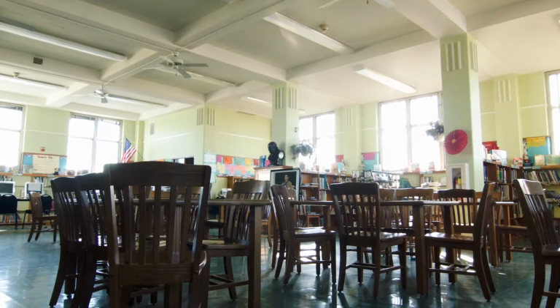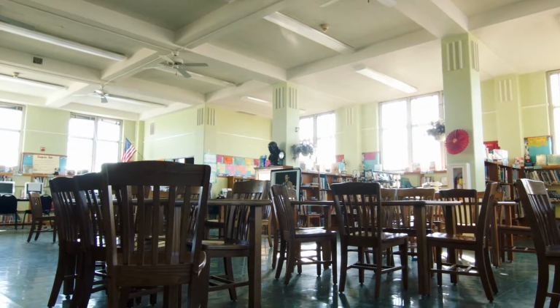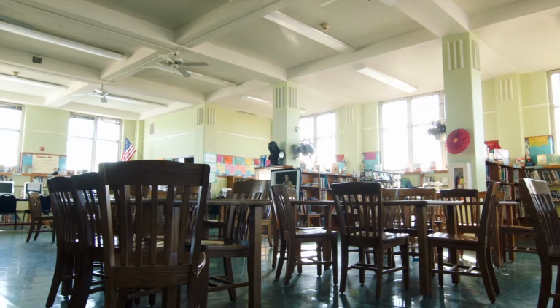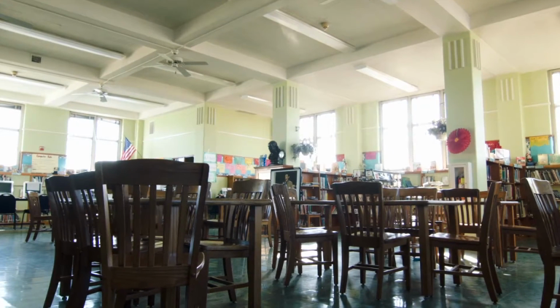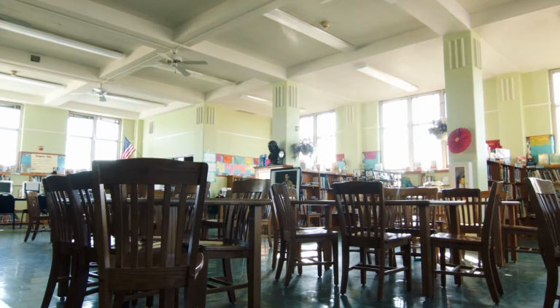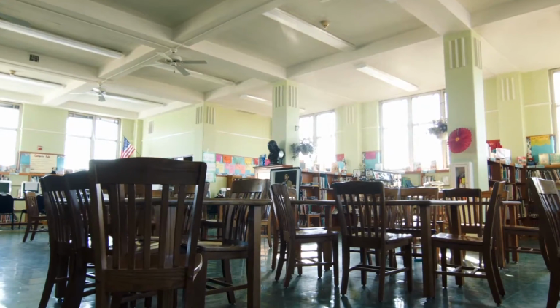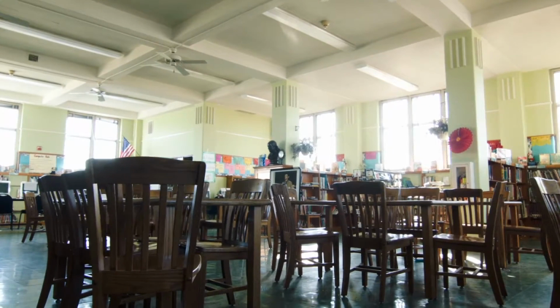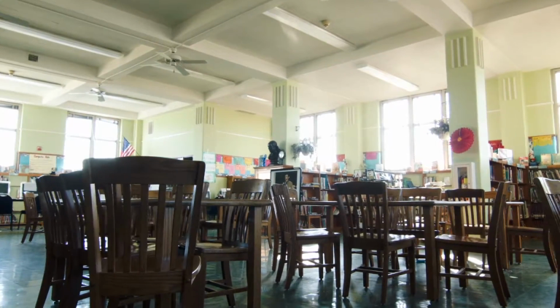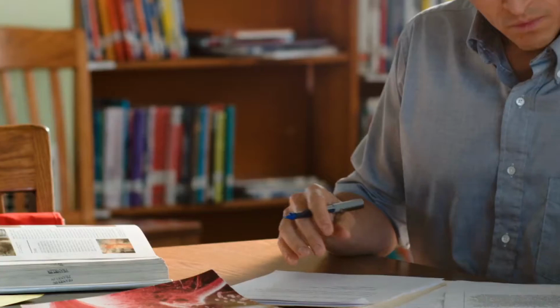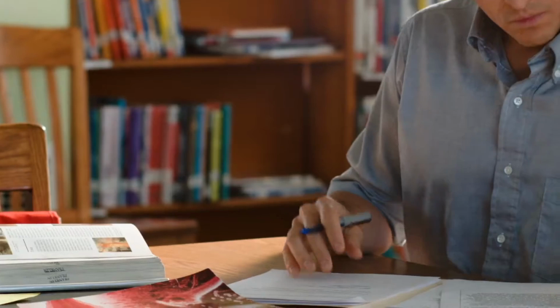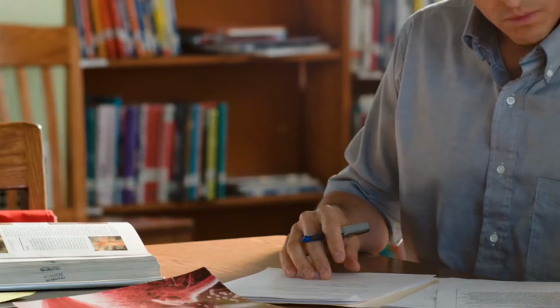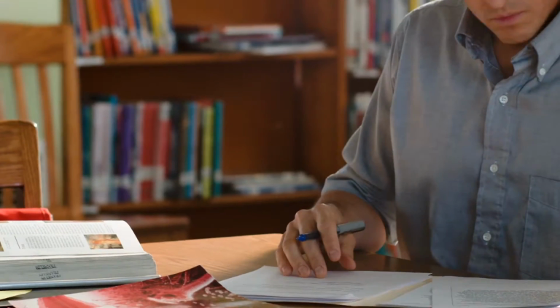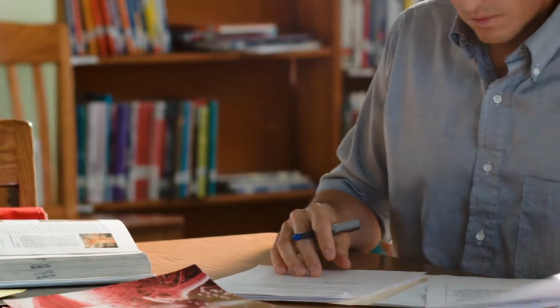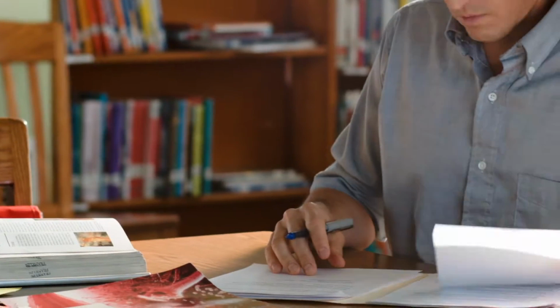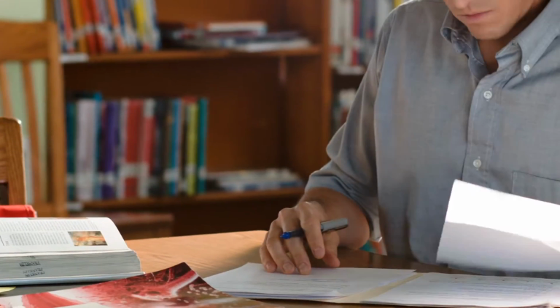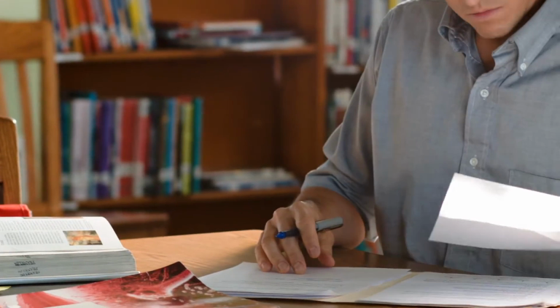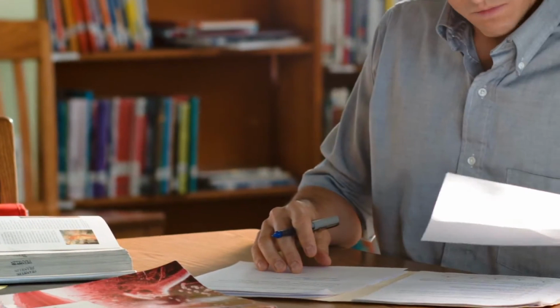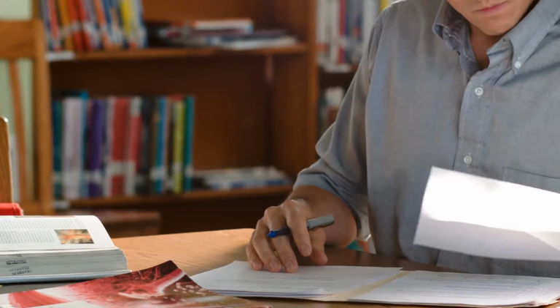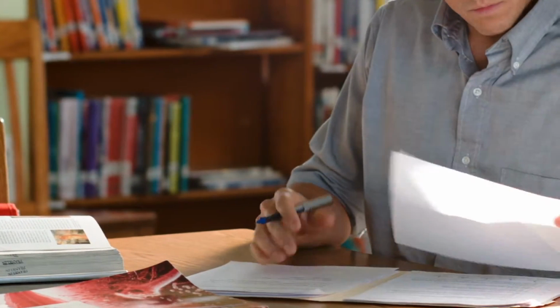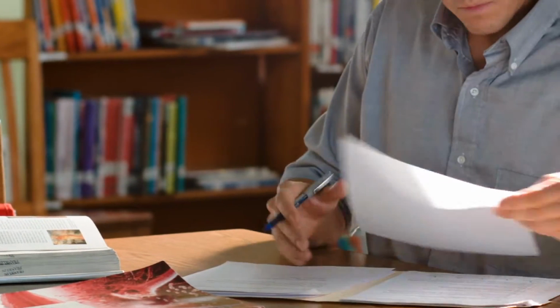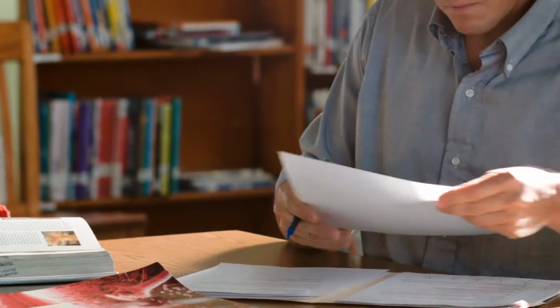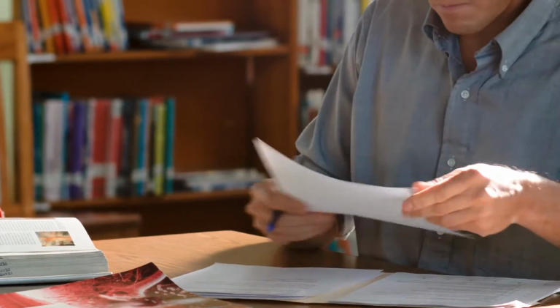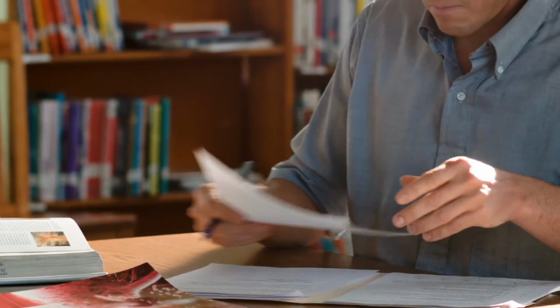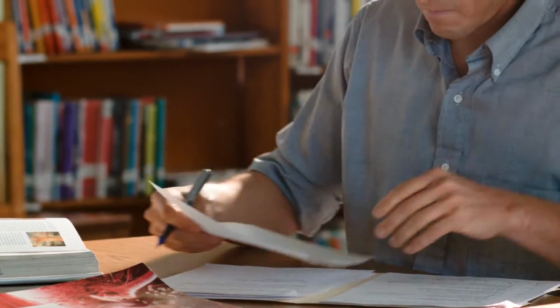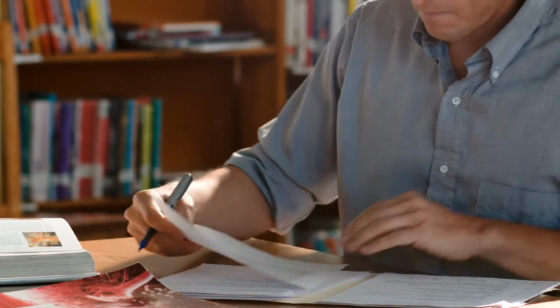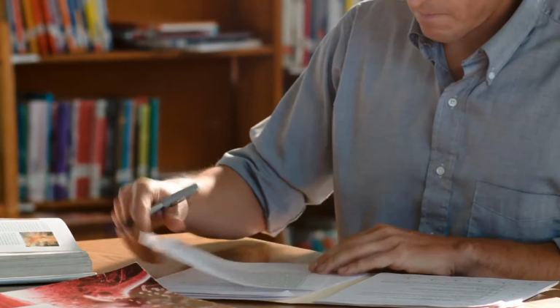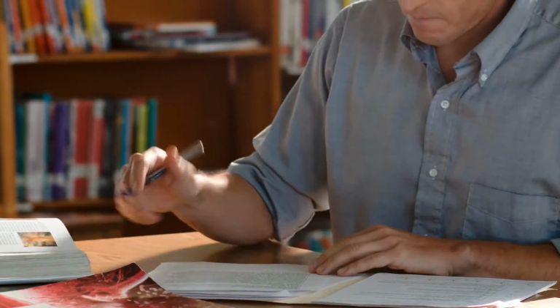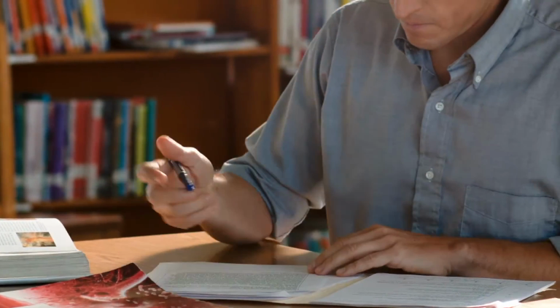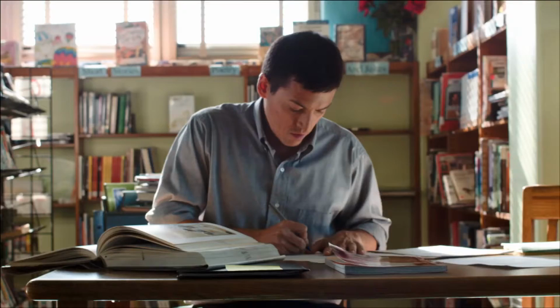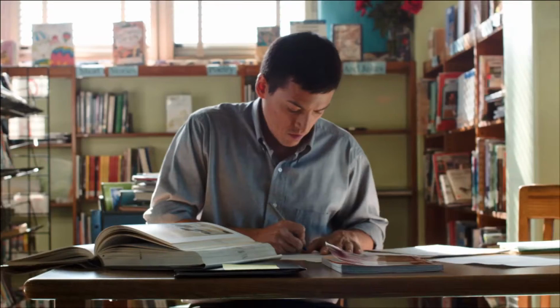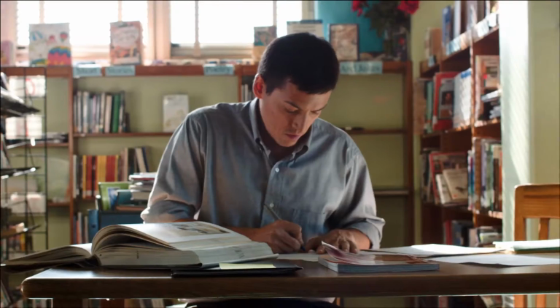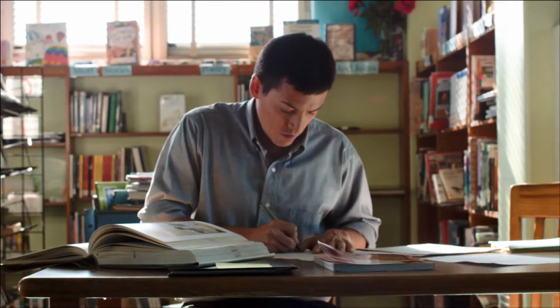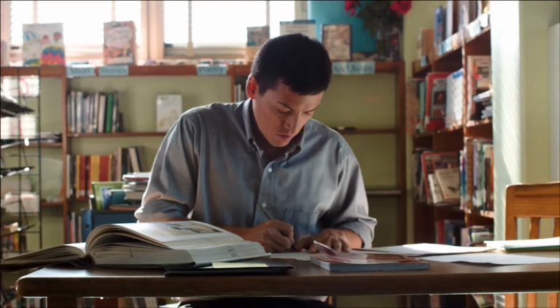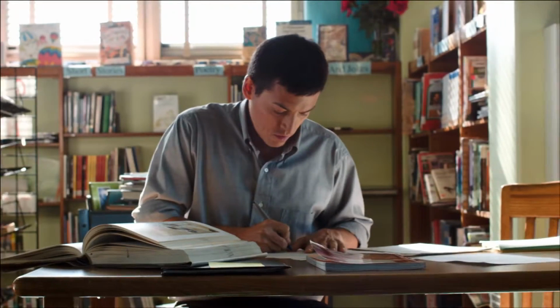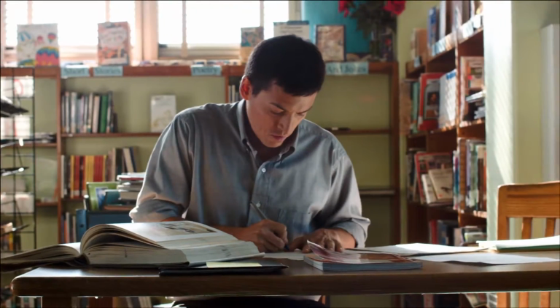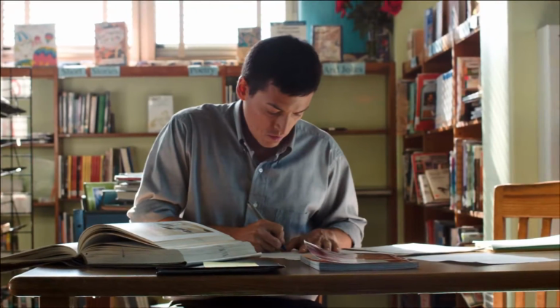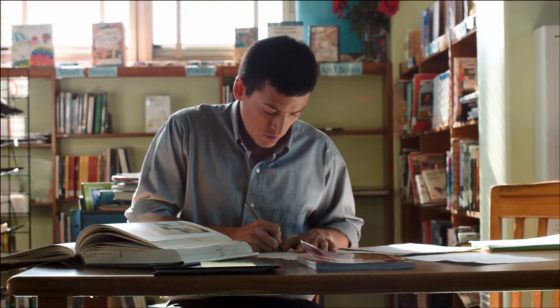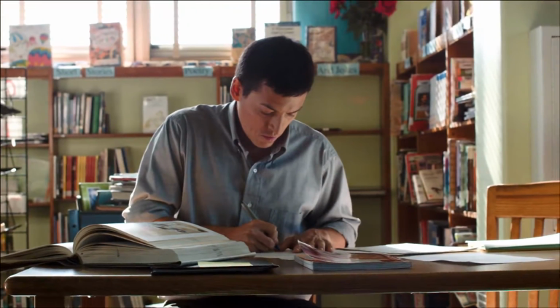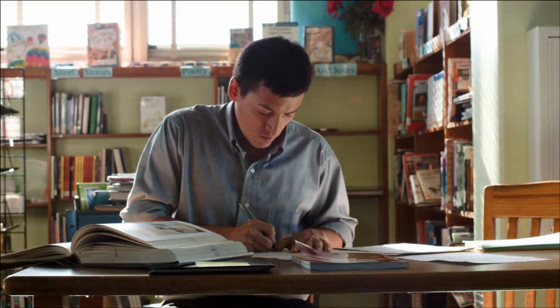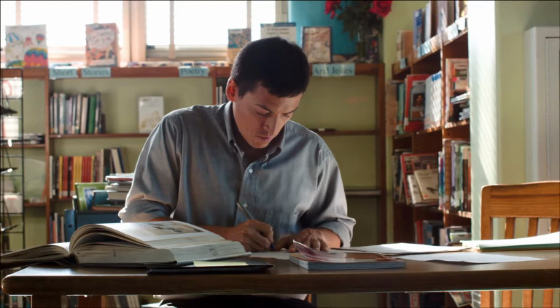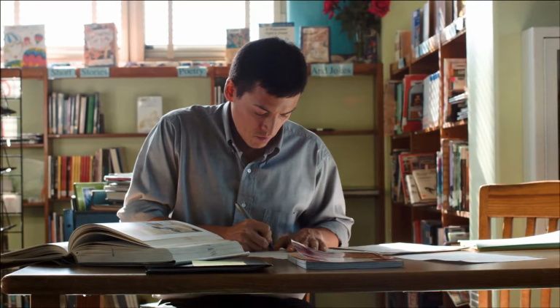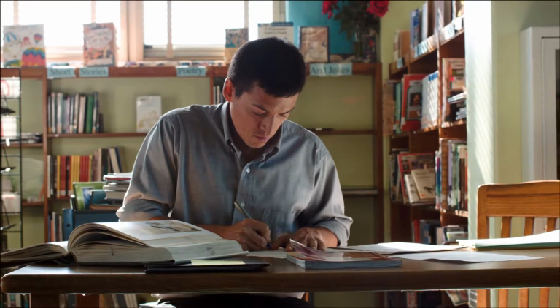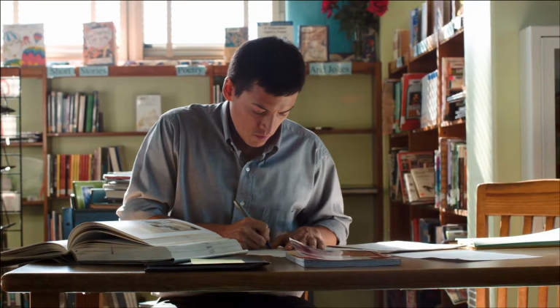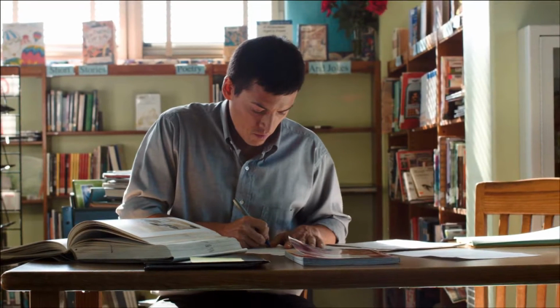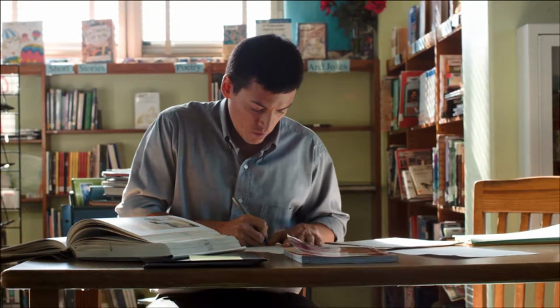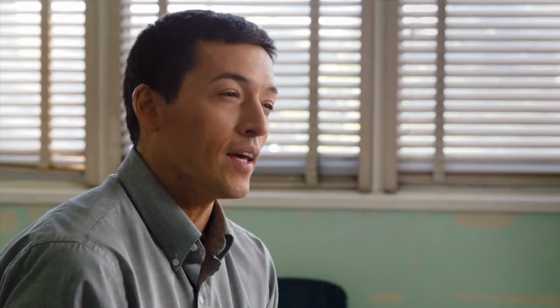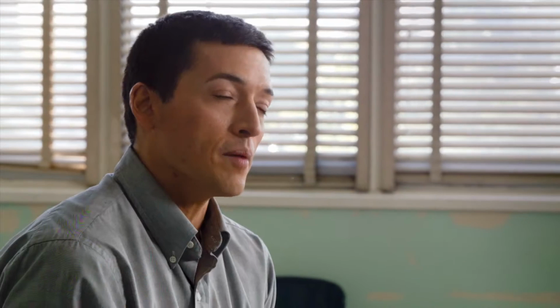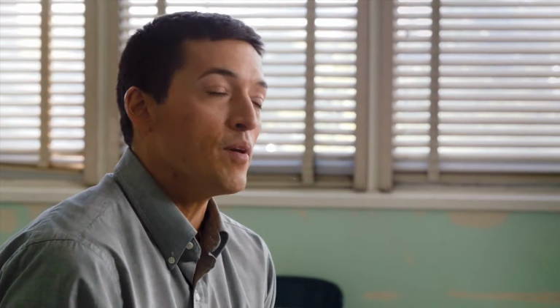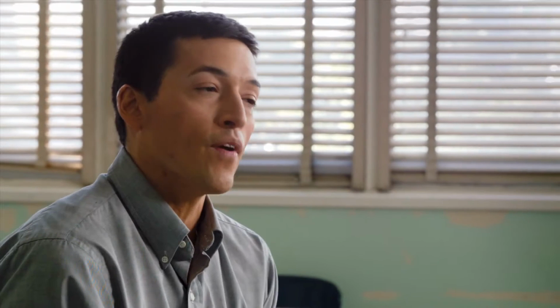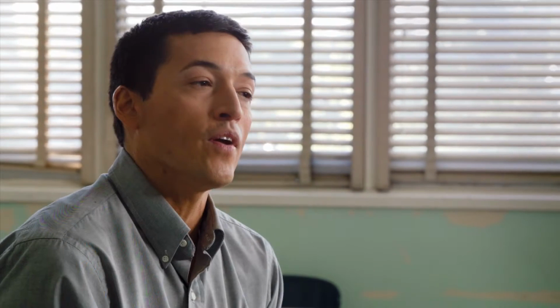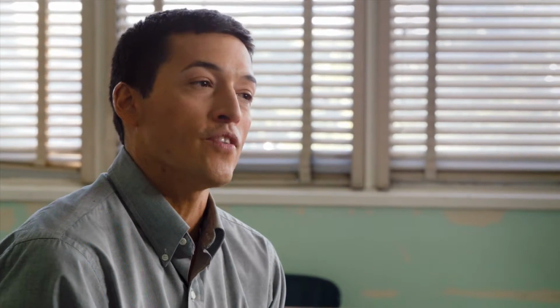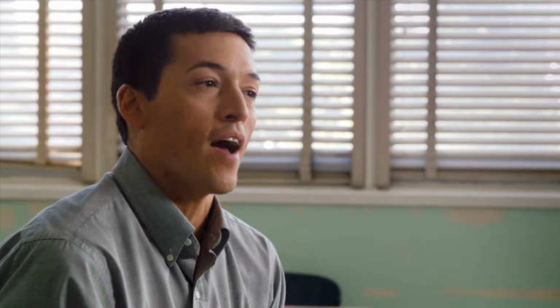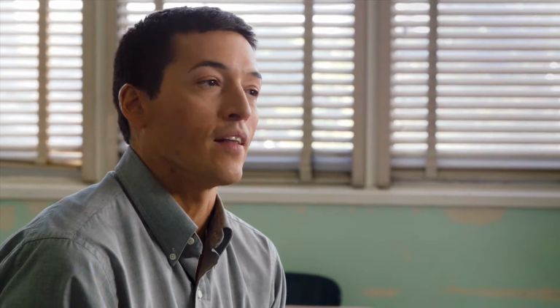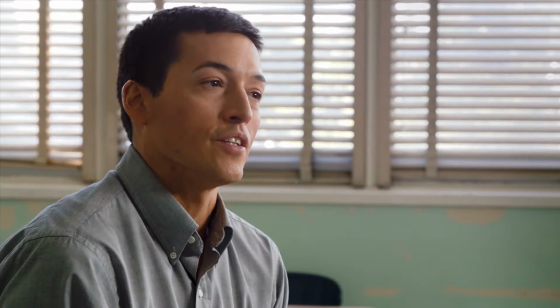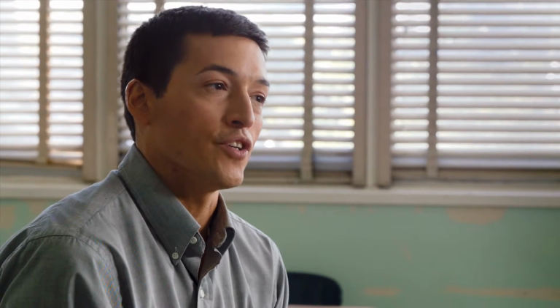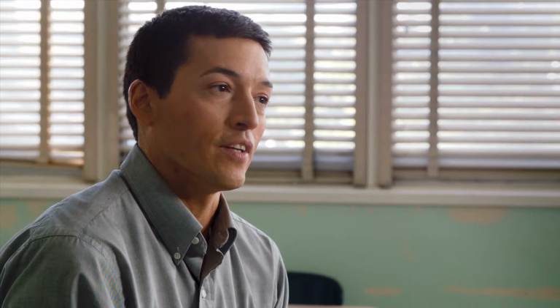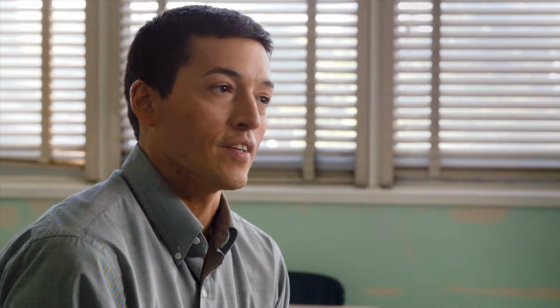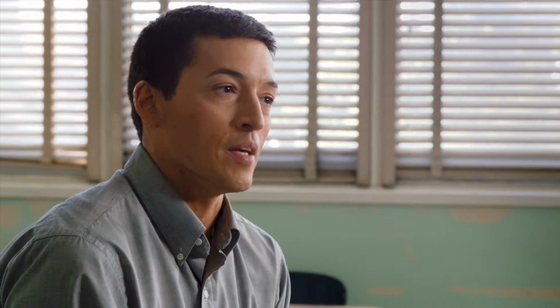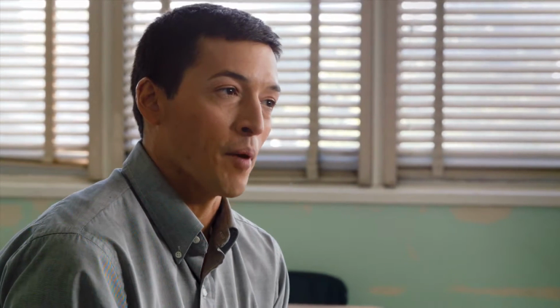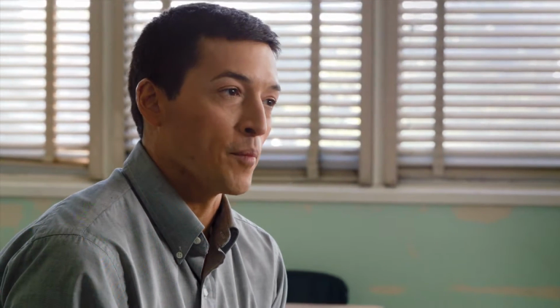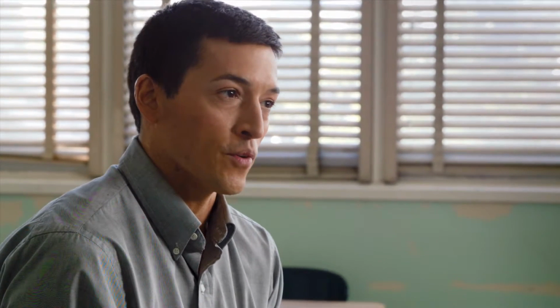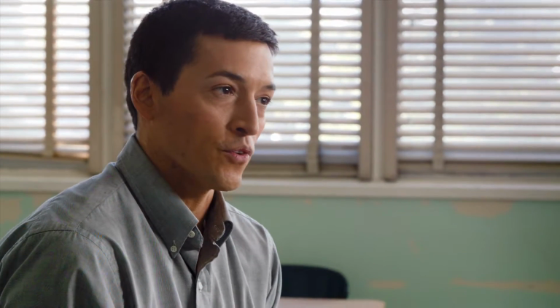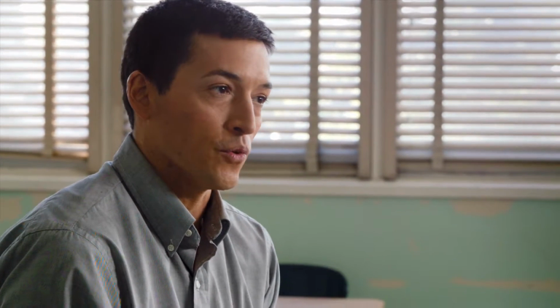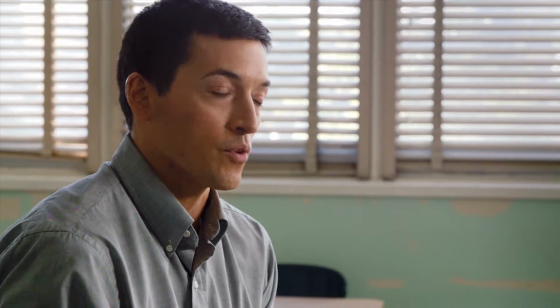My name is Daniel Cordova. I'm a 7th grade history teacher. Technology is evolving so quickly, it can be very challenging to keep up with the students.